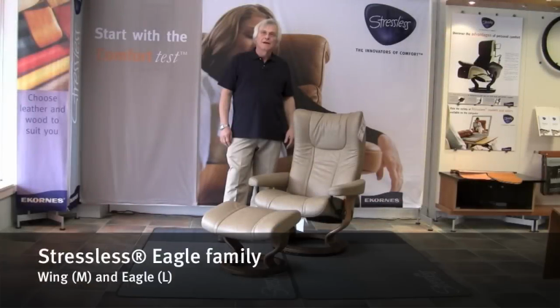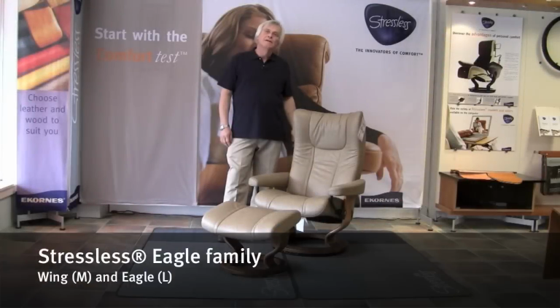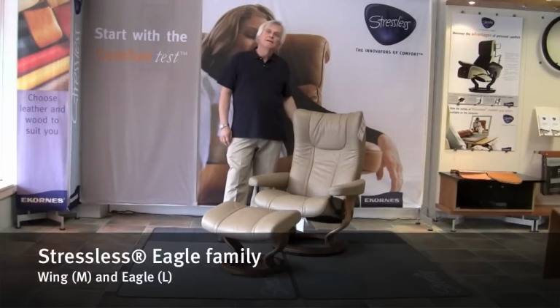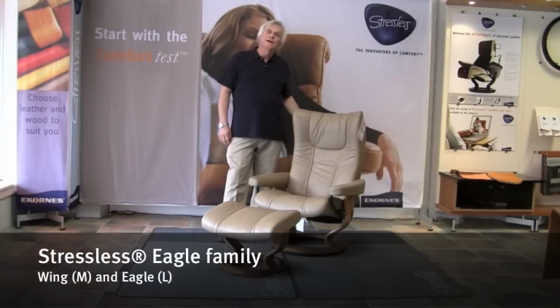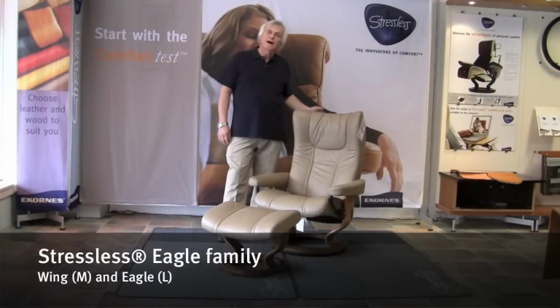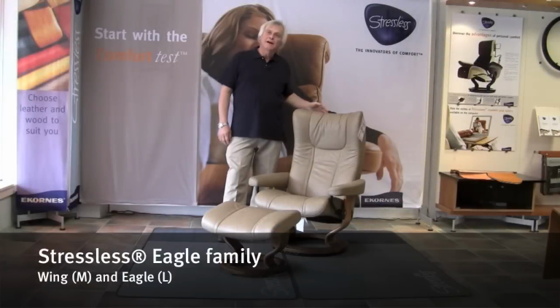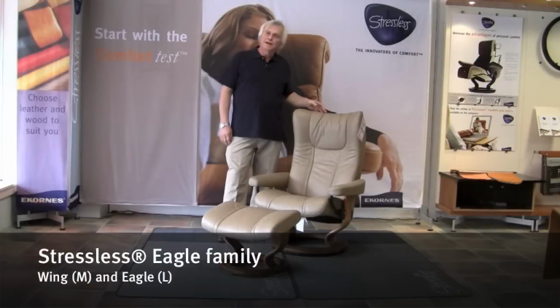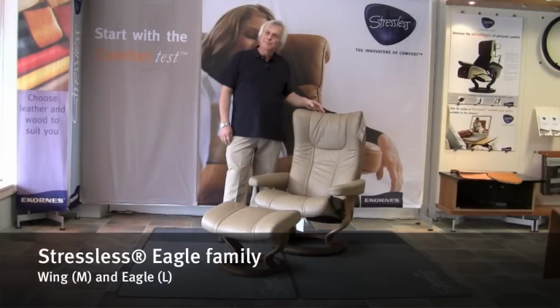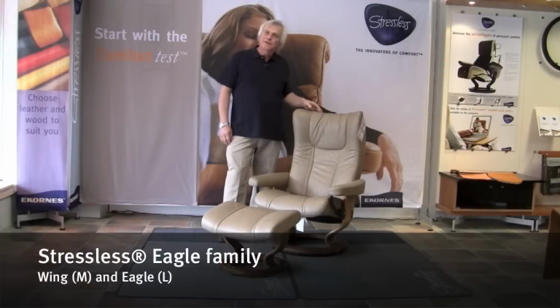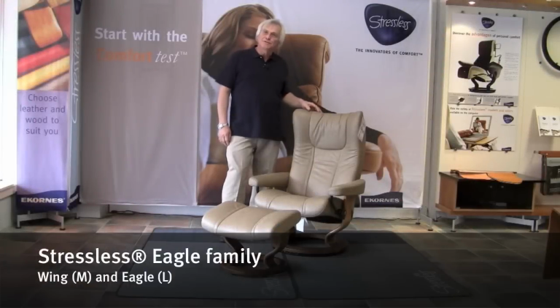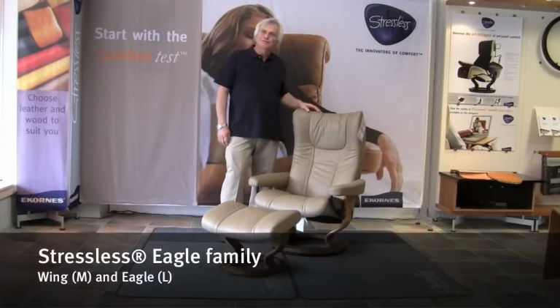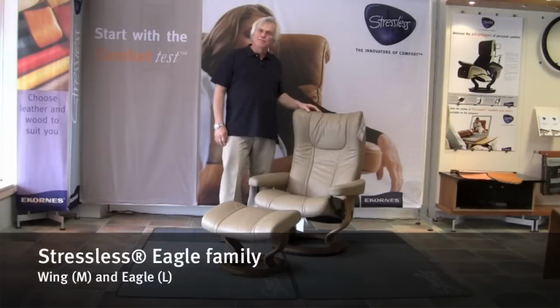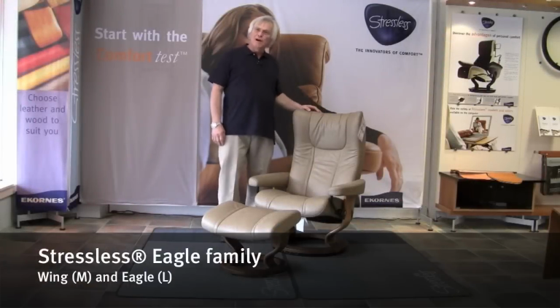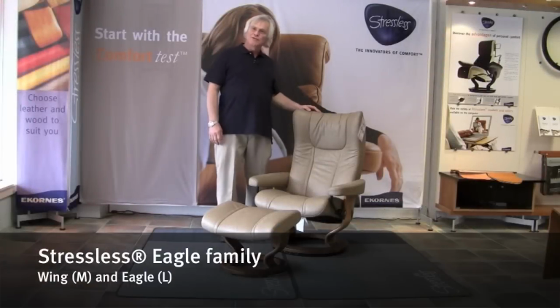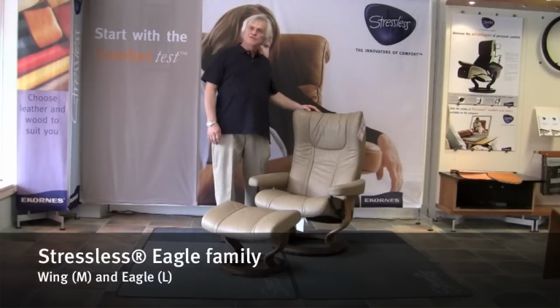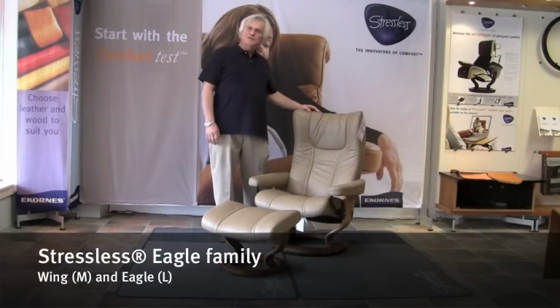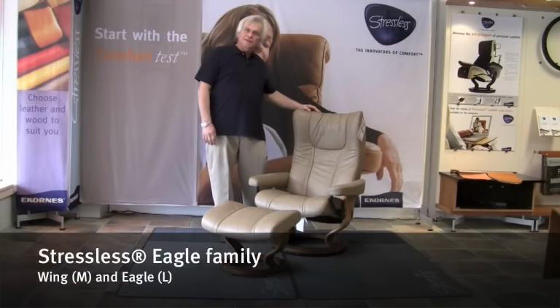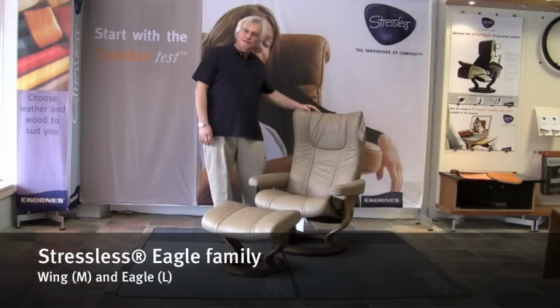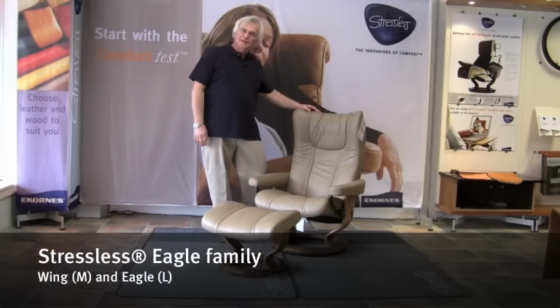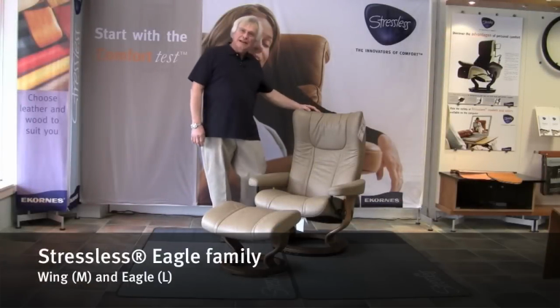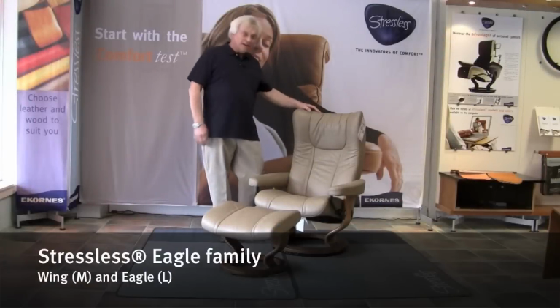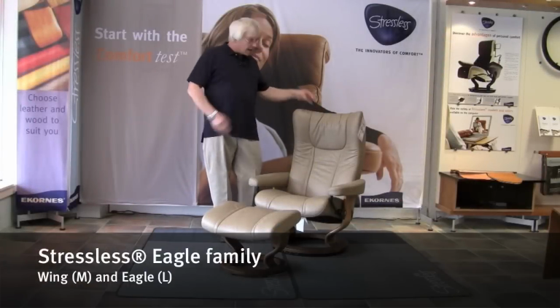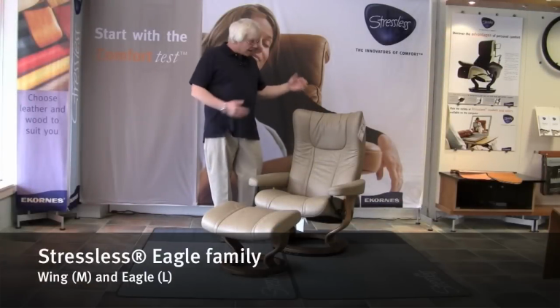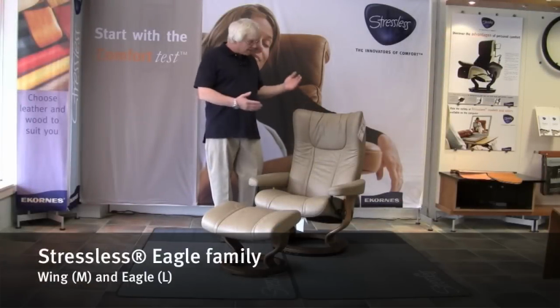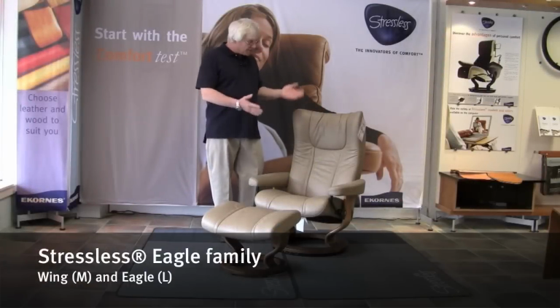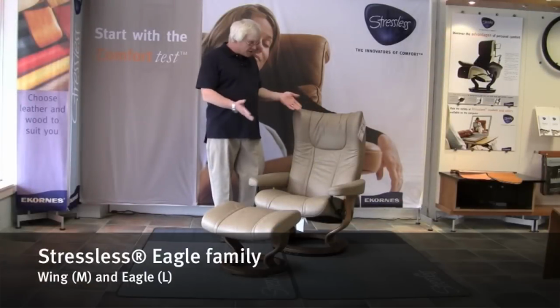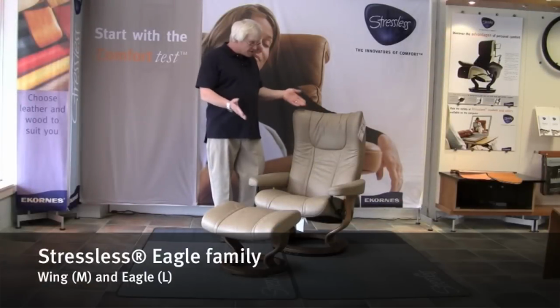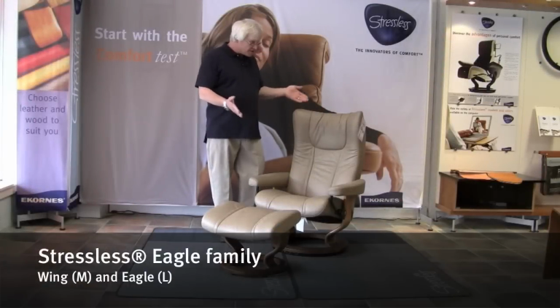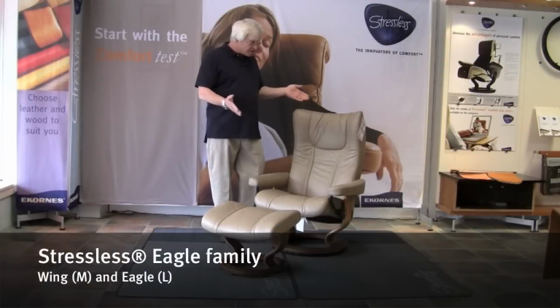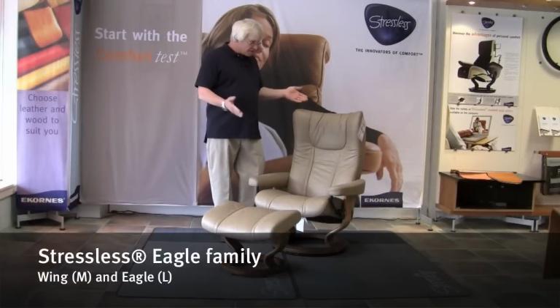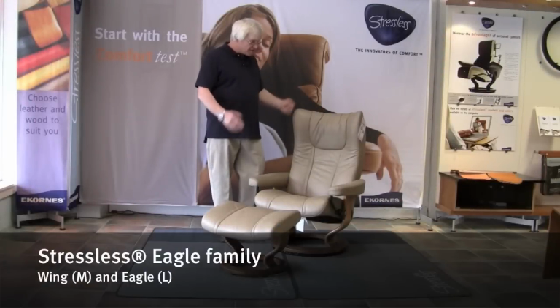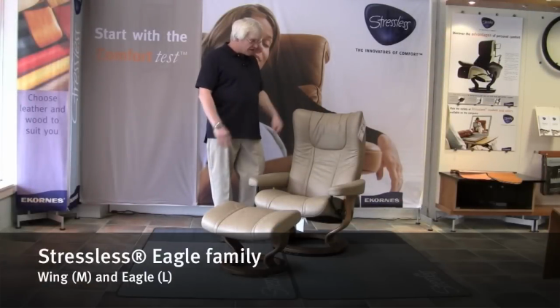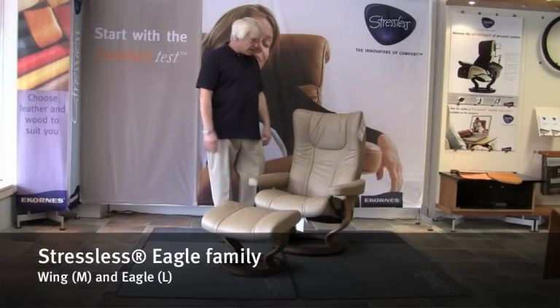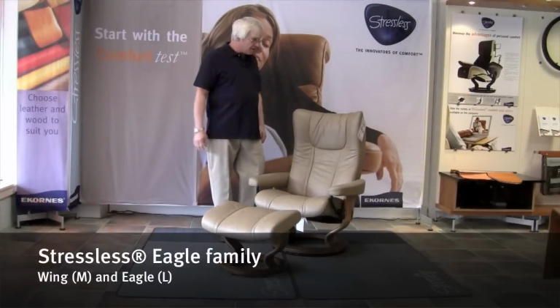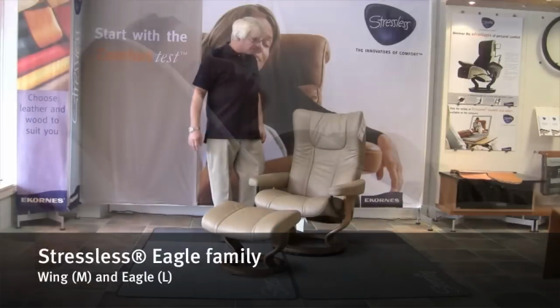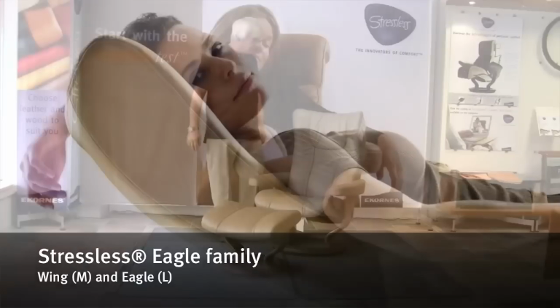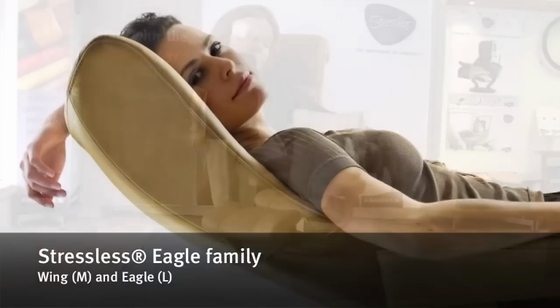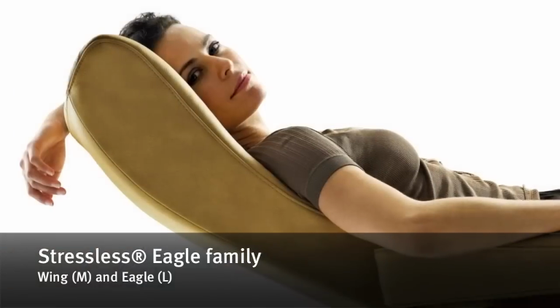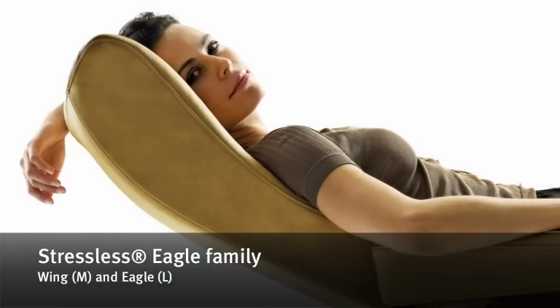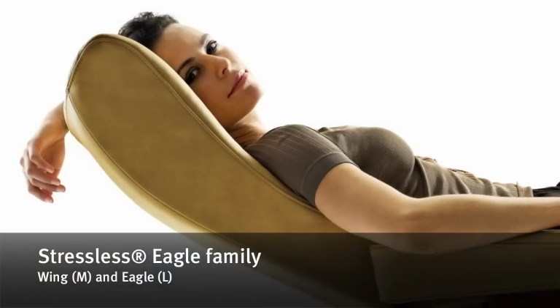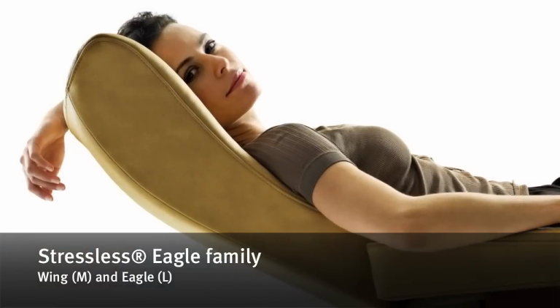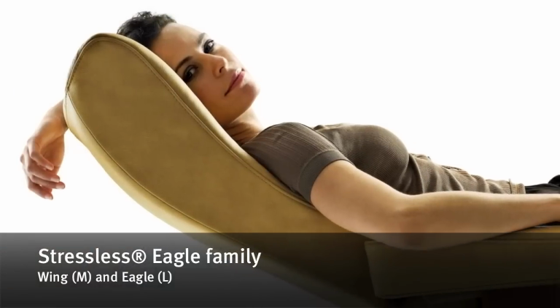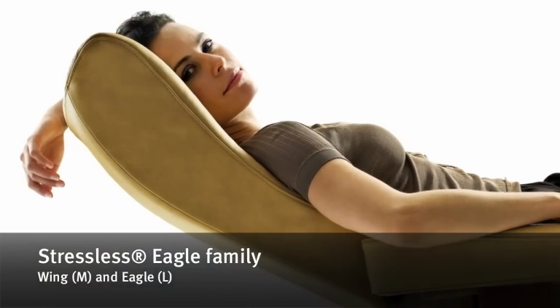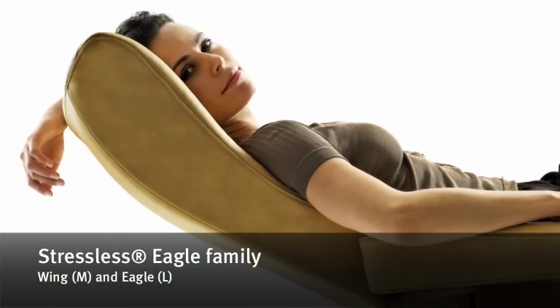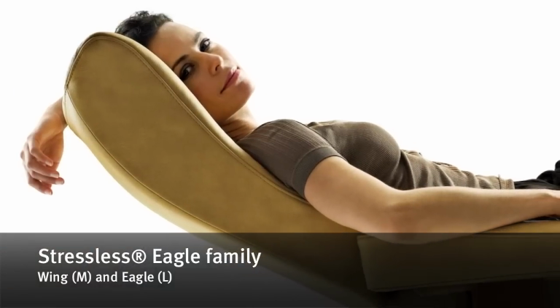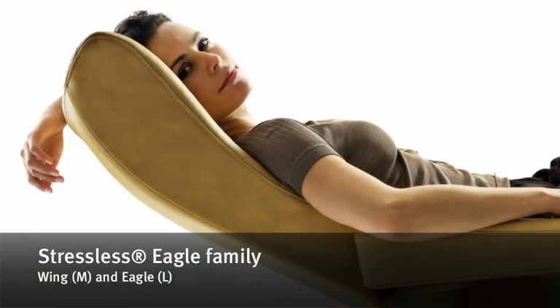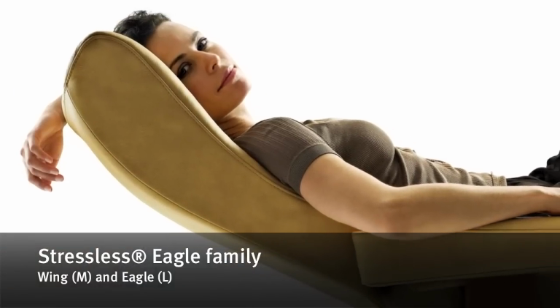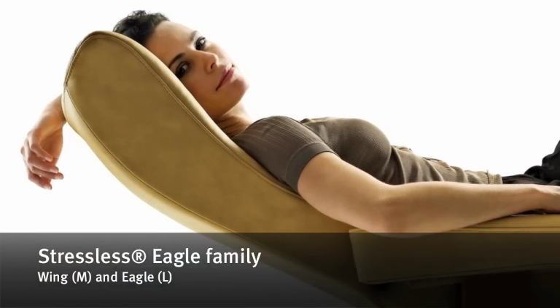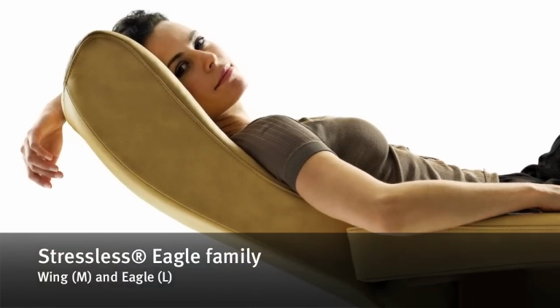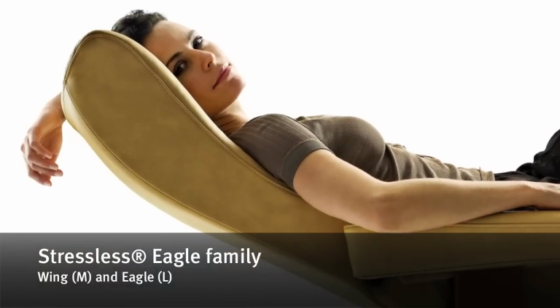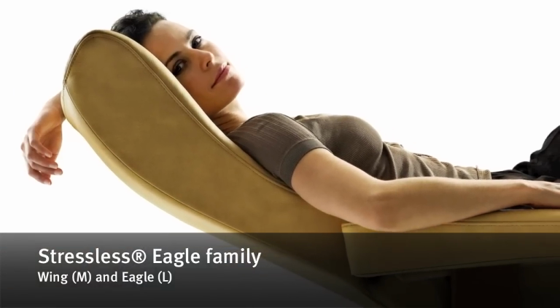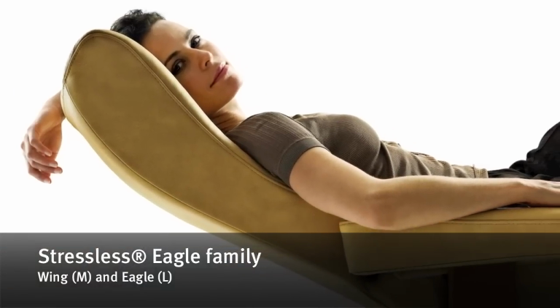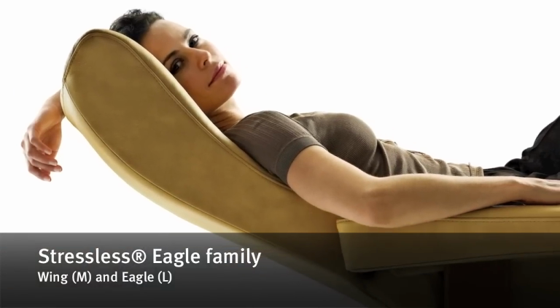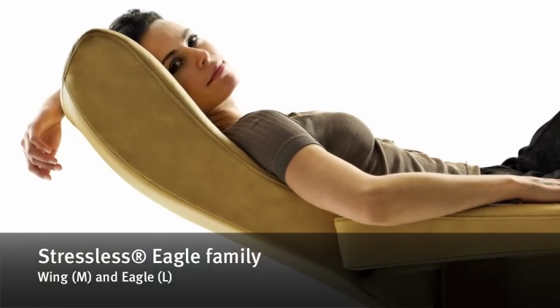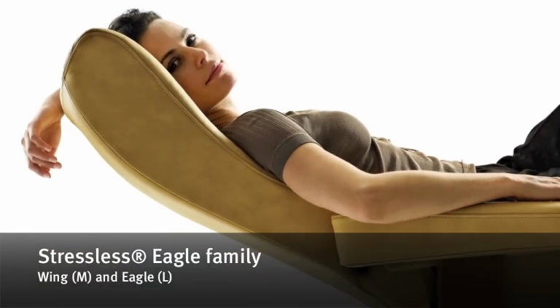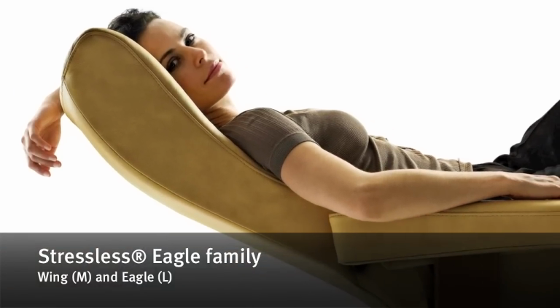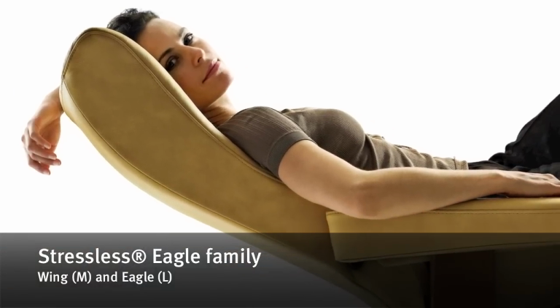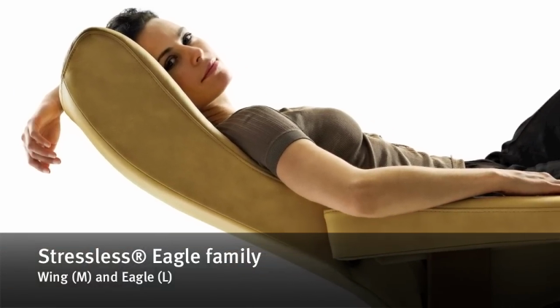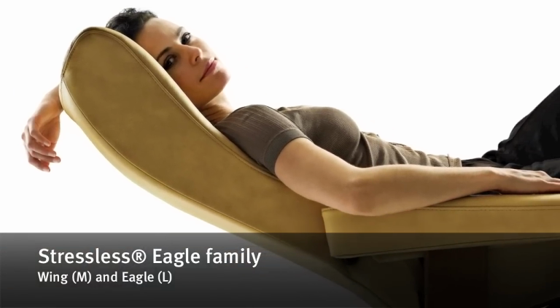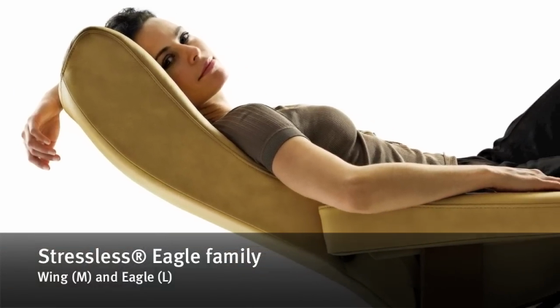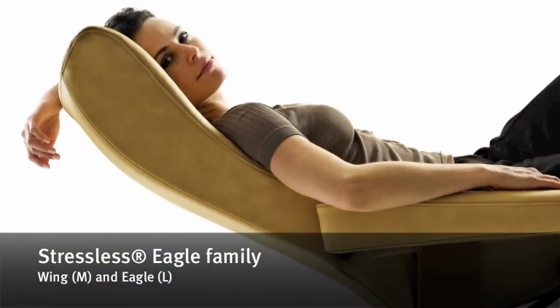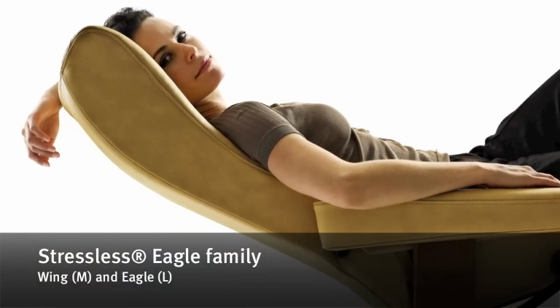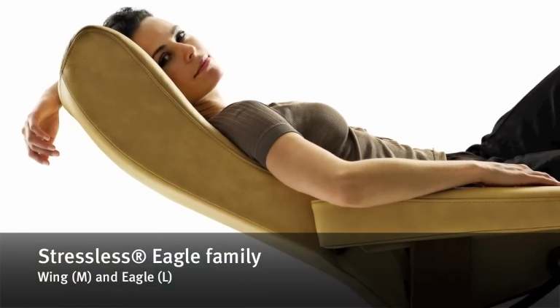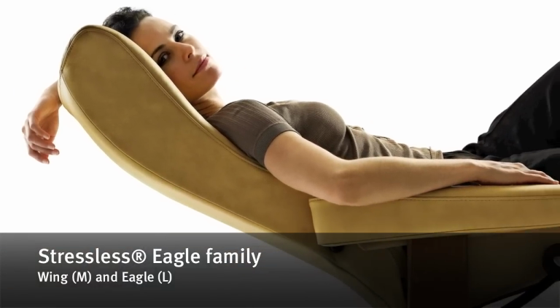Hi, I'm Peter from Modern Seating, and this is the Eagle. It is the tallest Stressless chair.